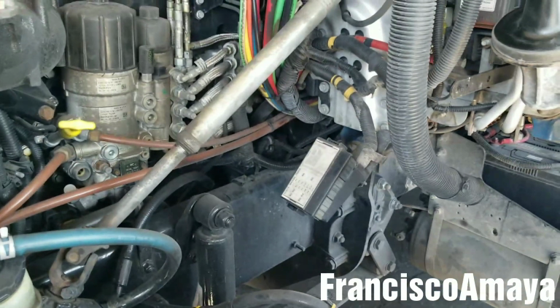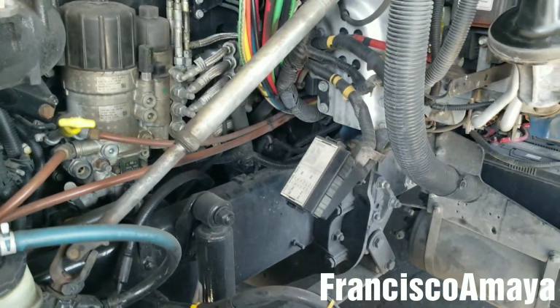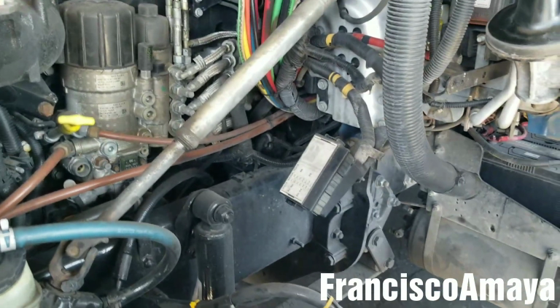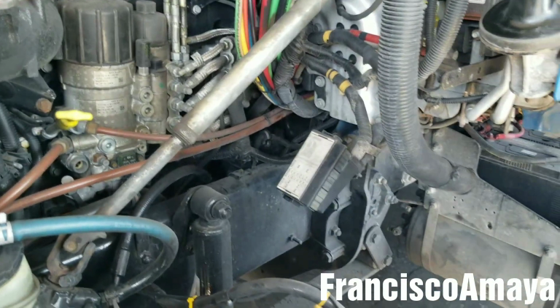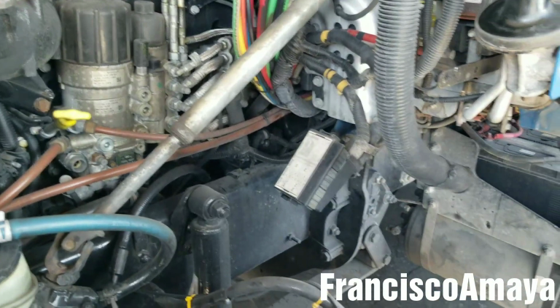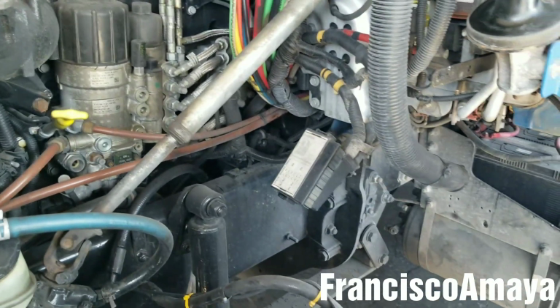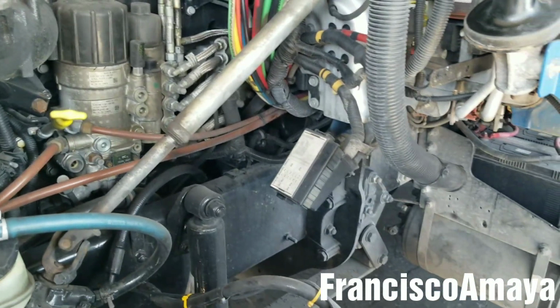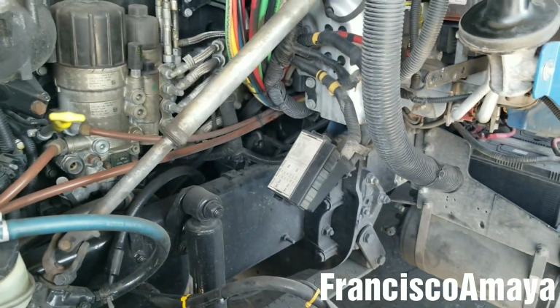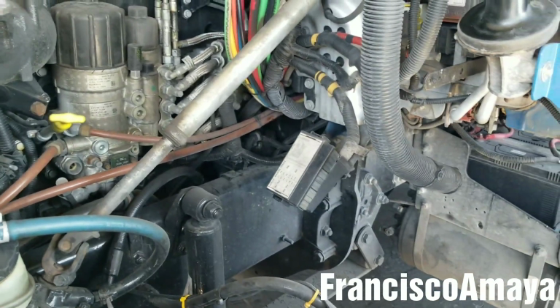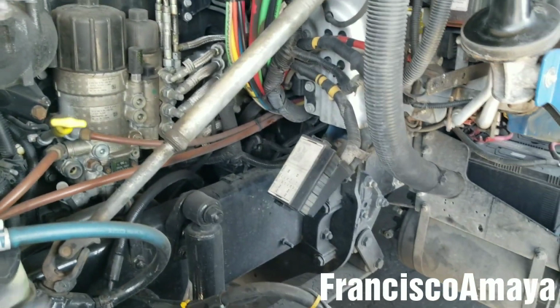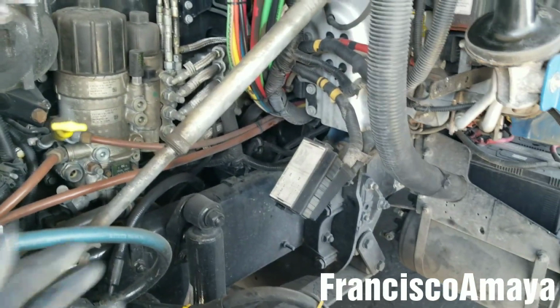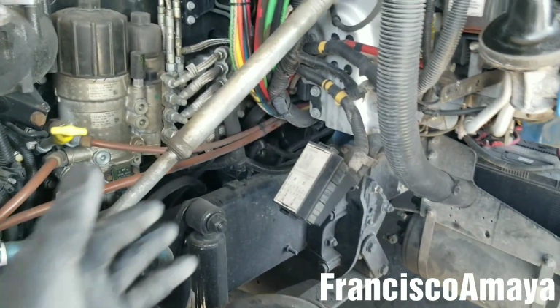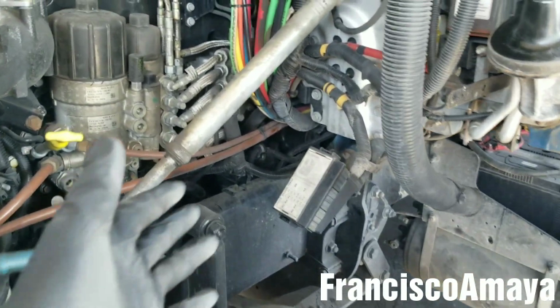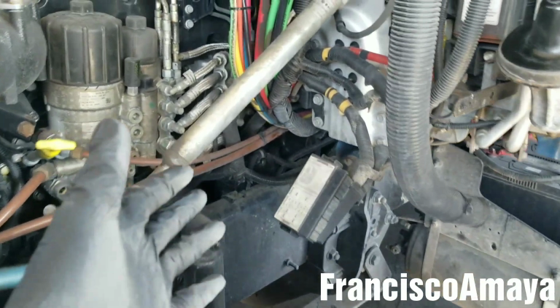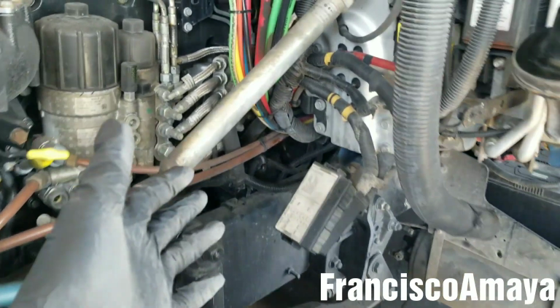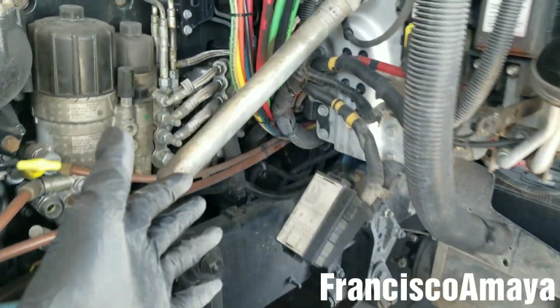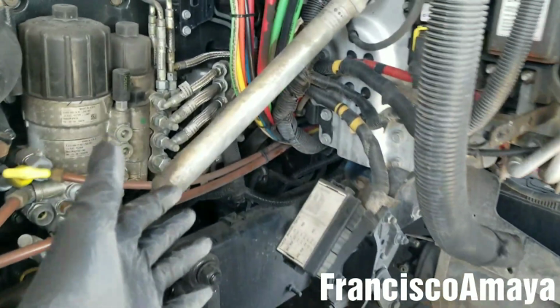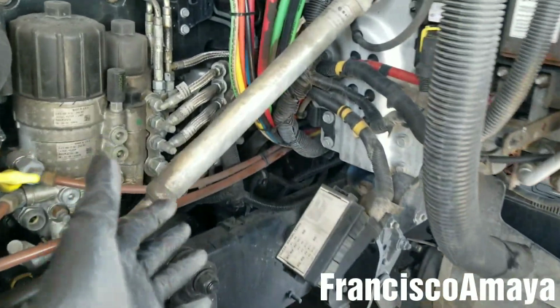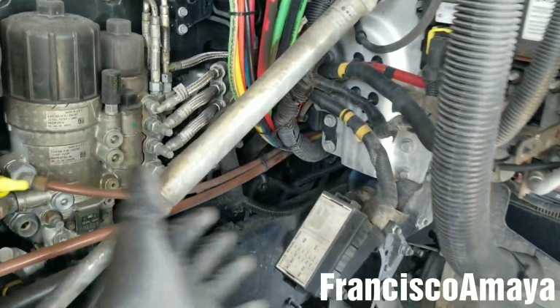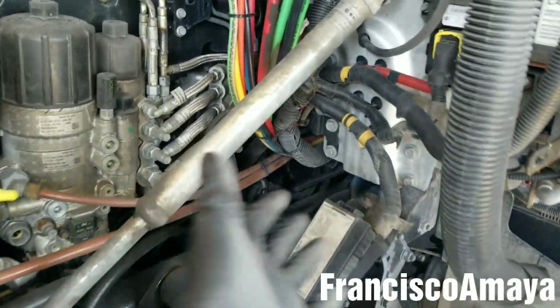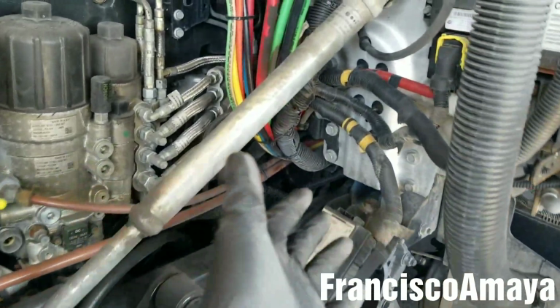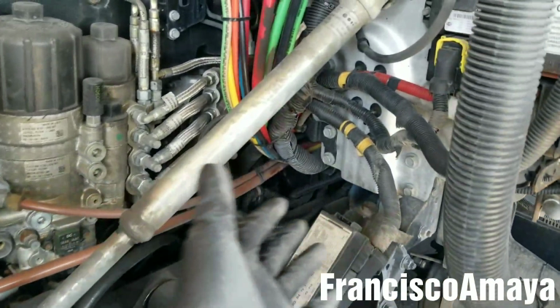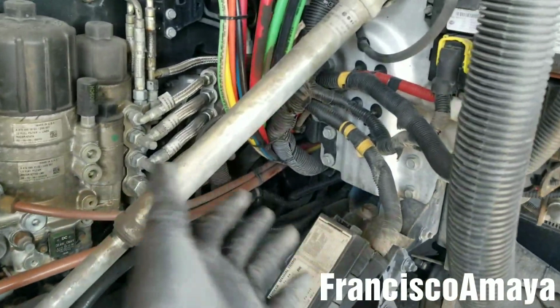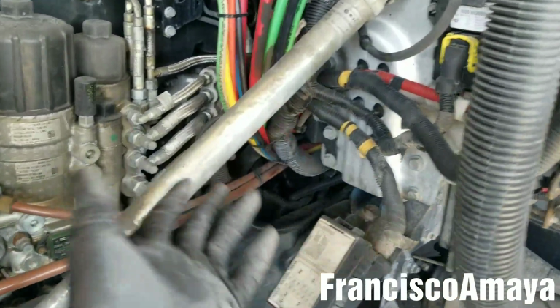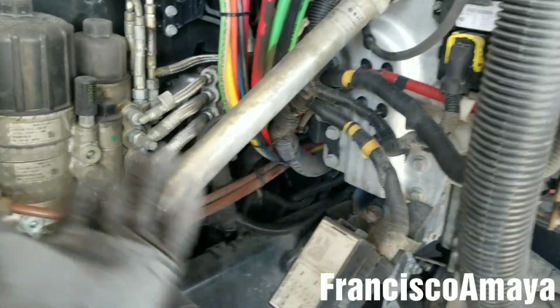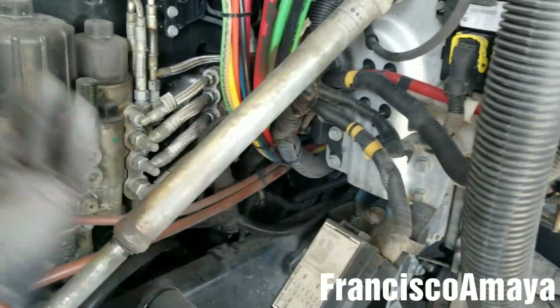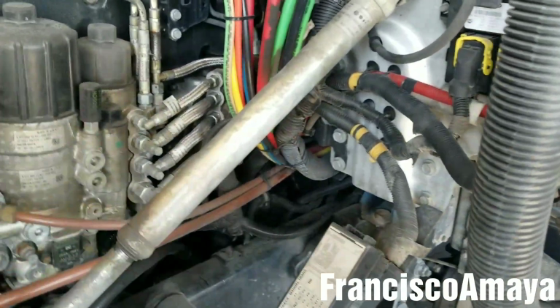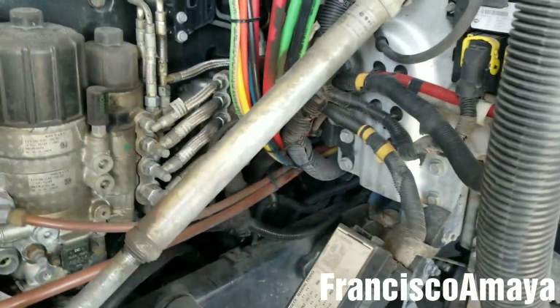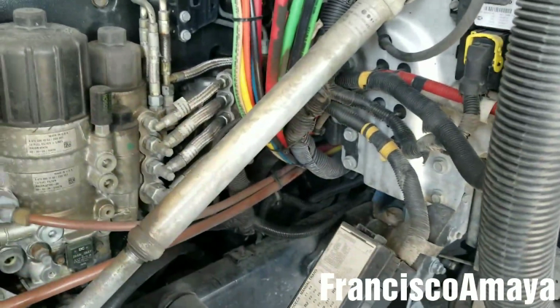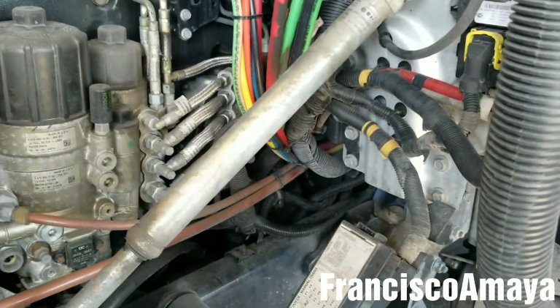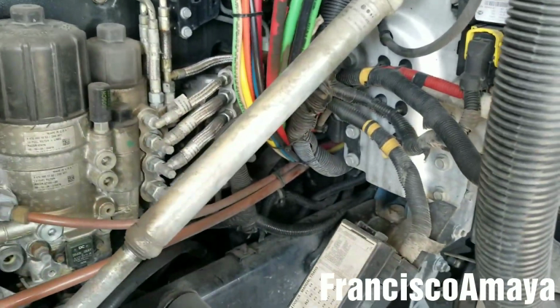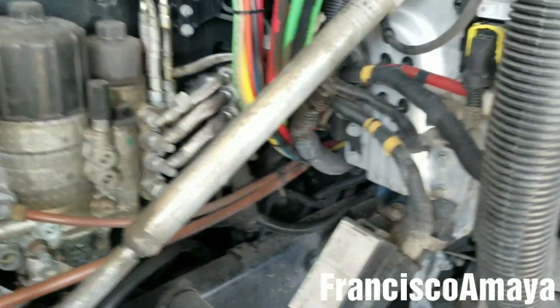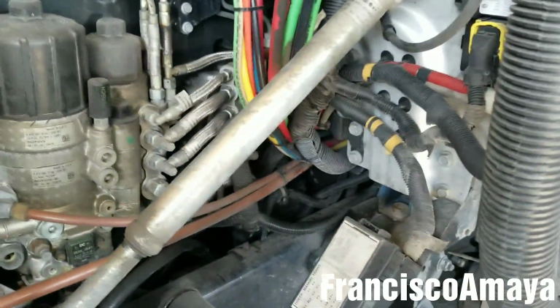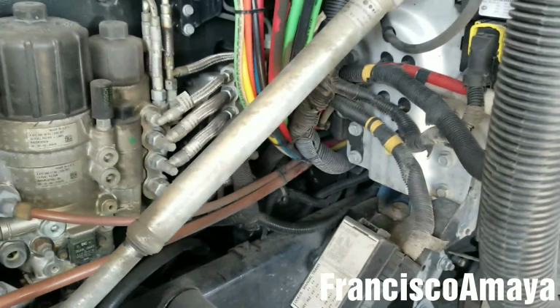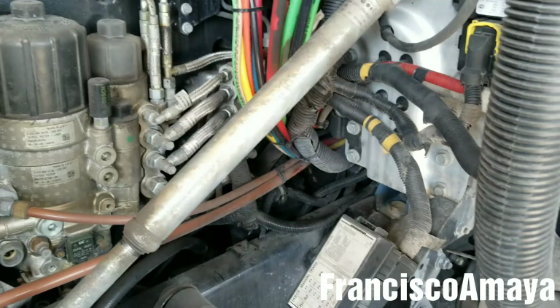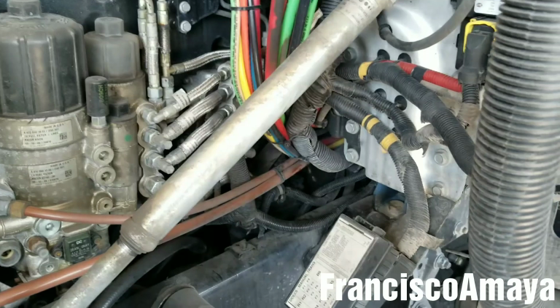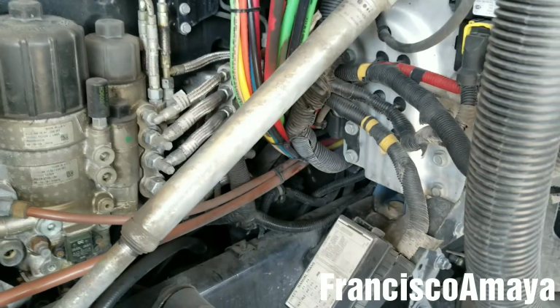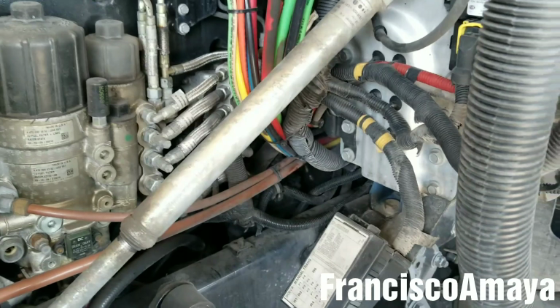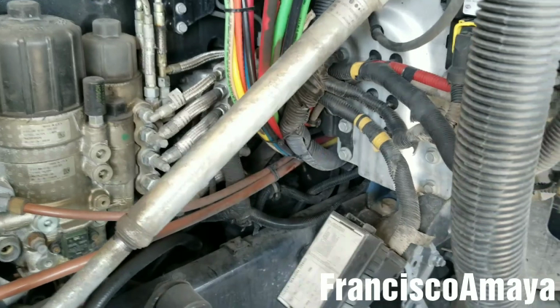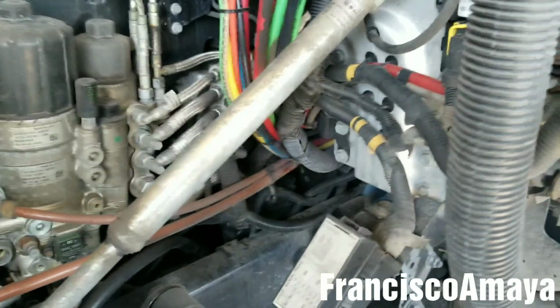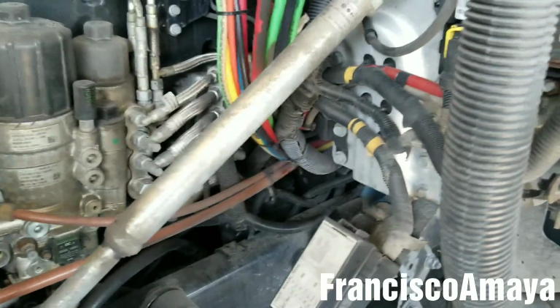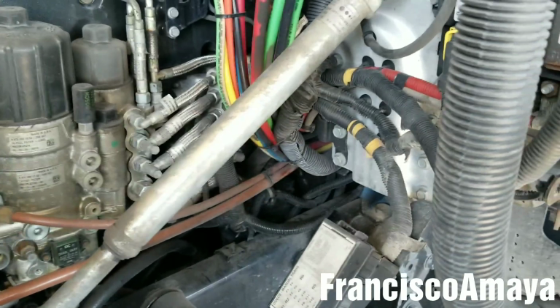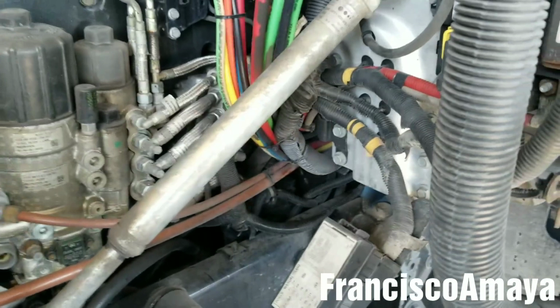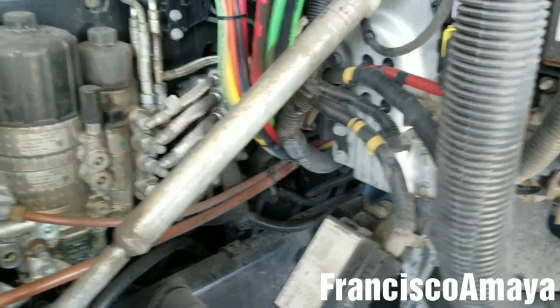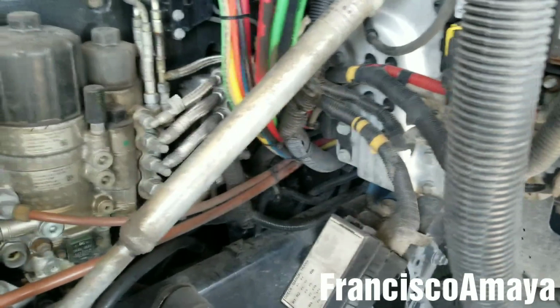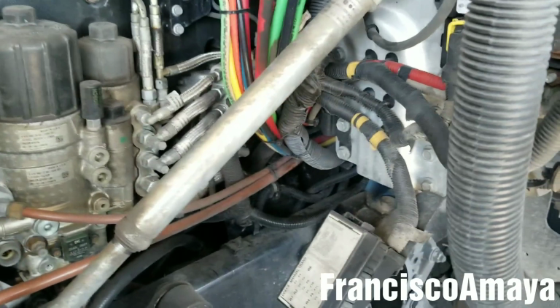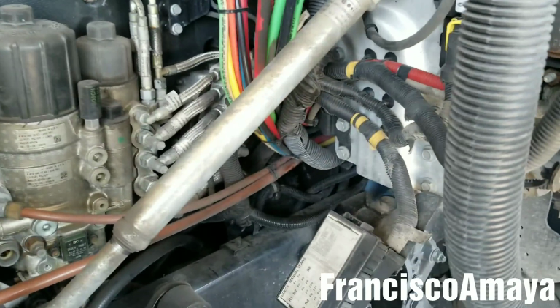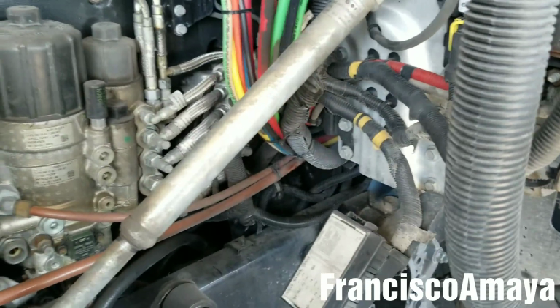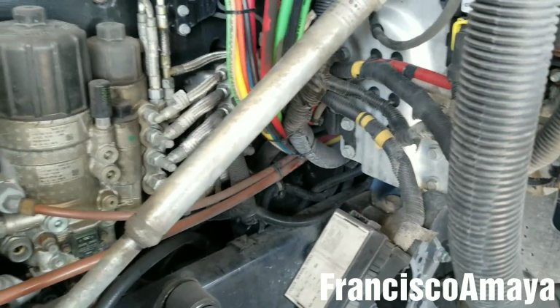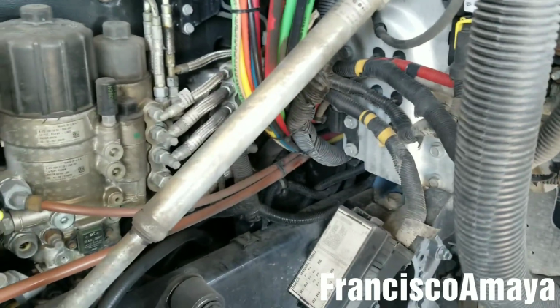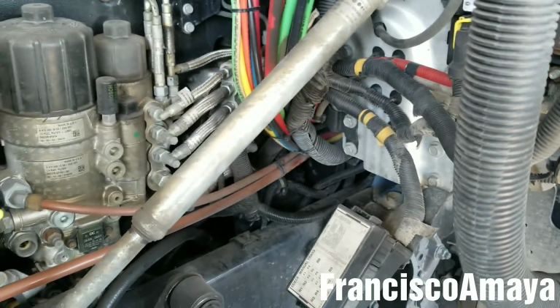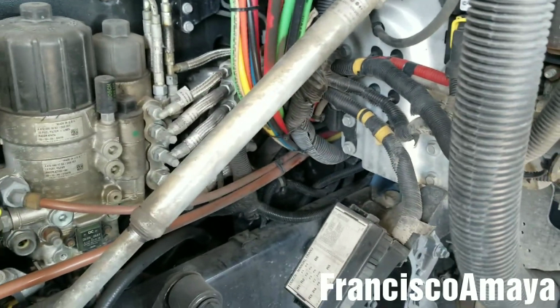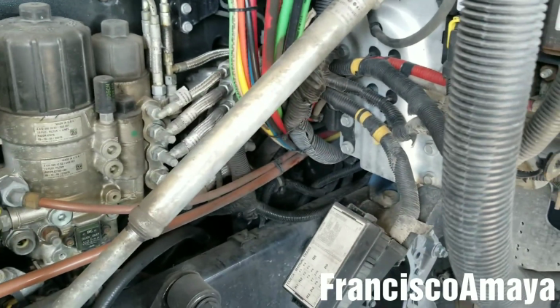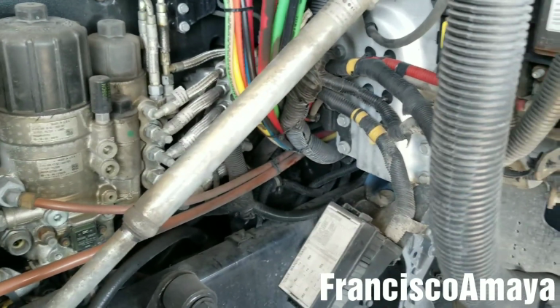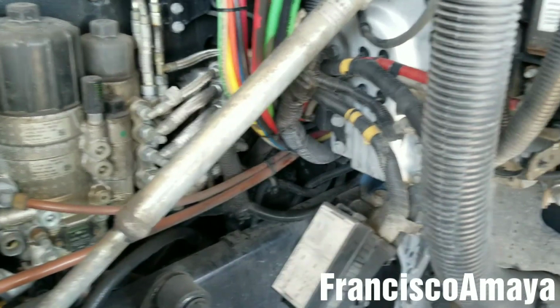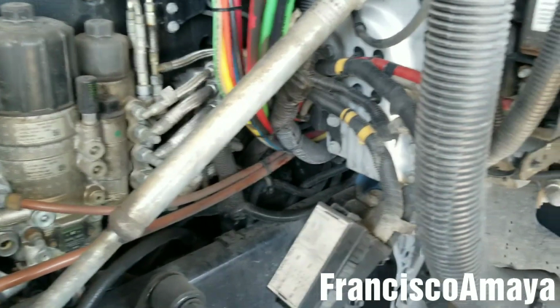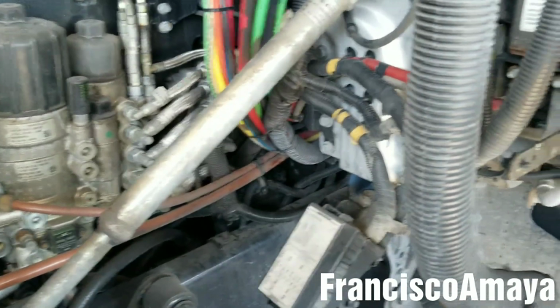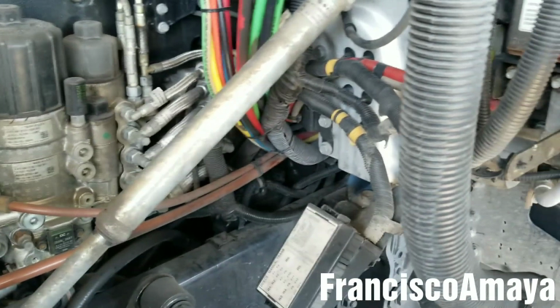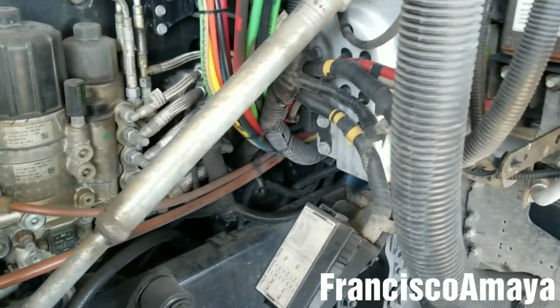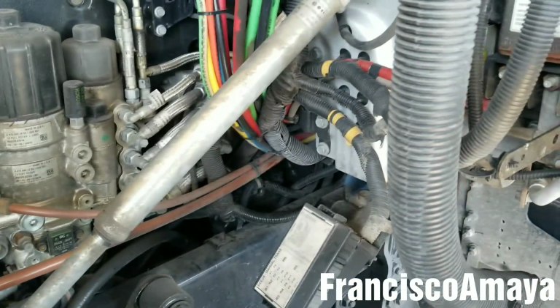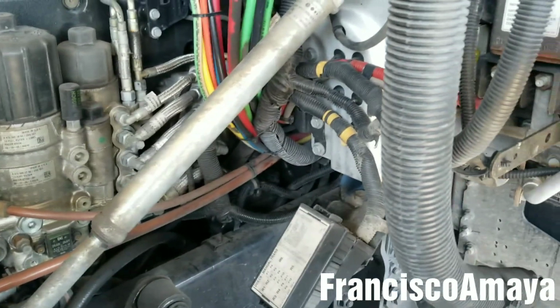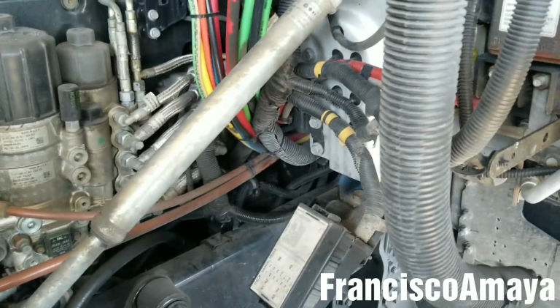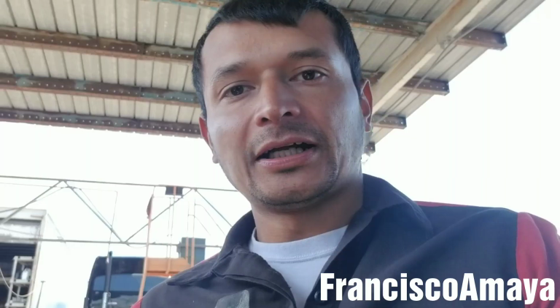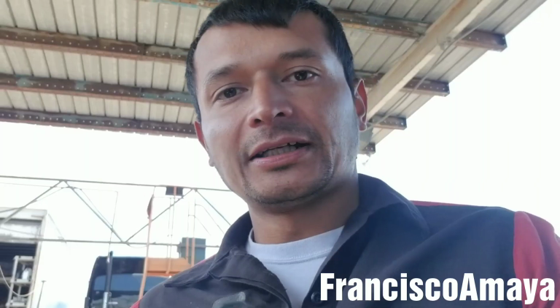I don't know why they decided to put so many hoses over there, but that's the newer styles.